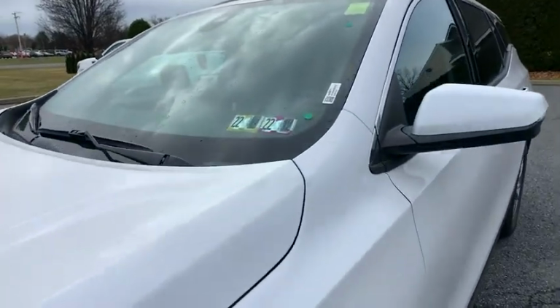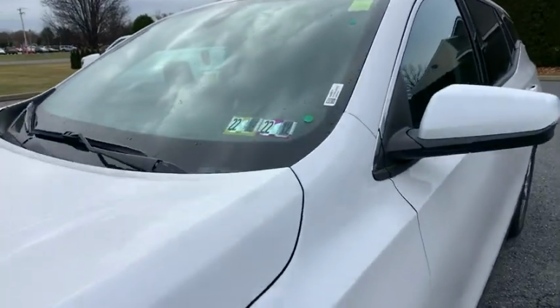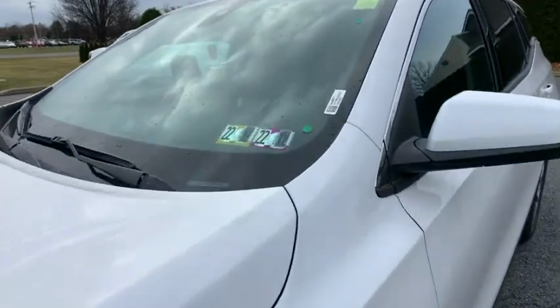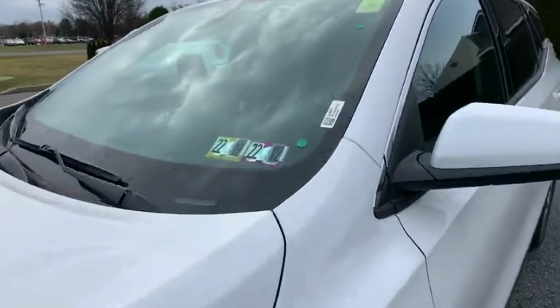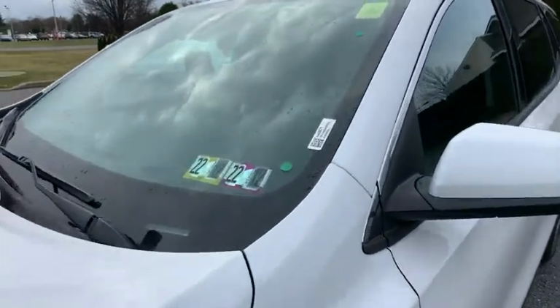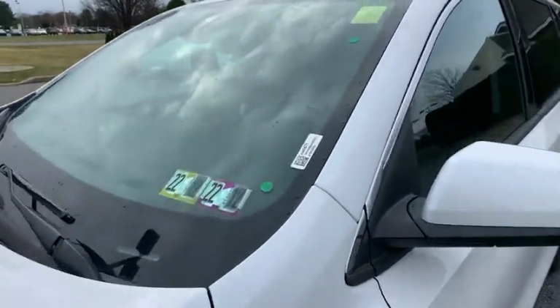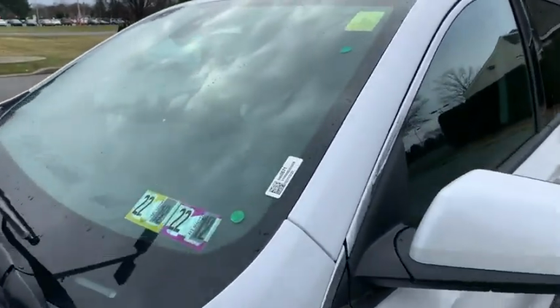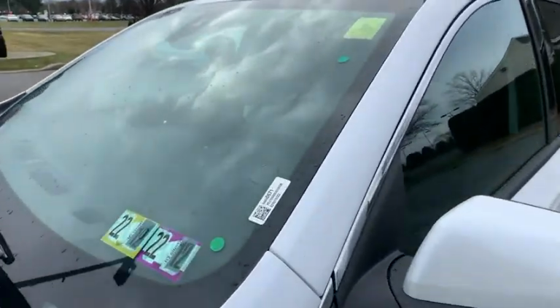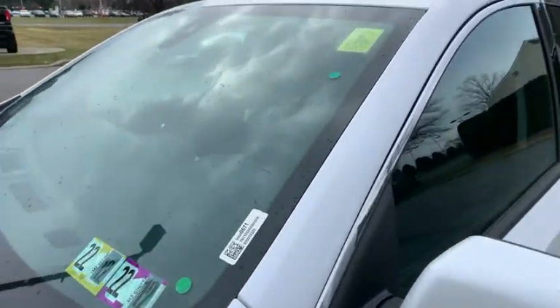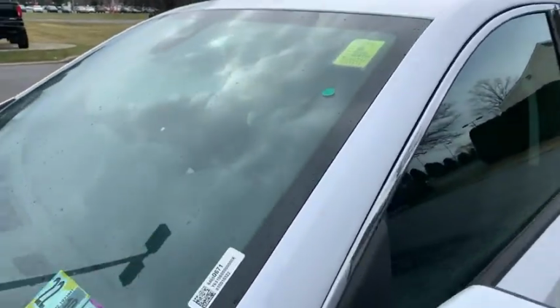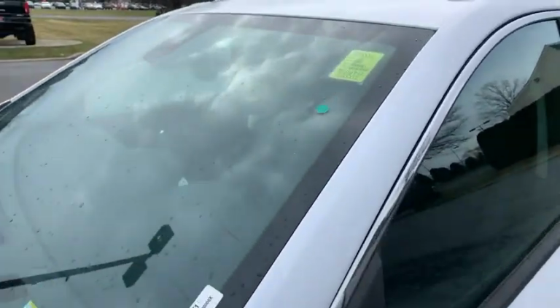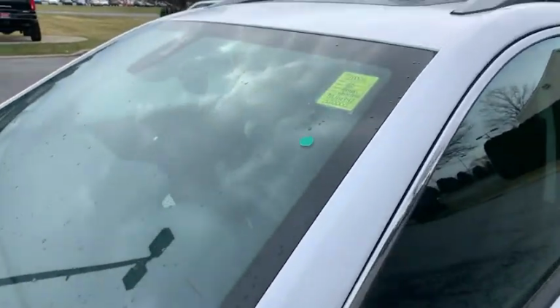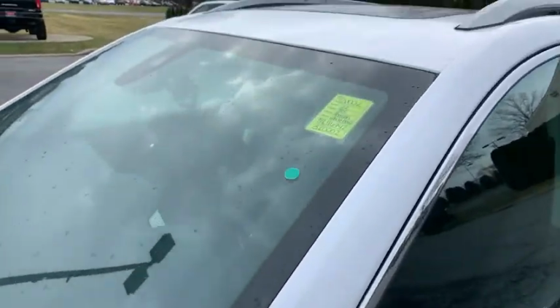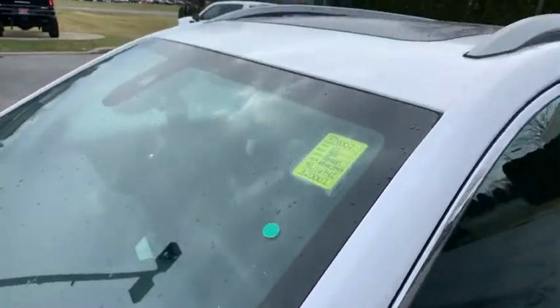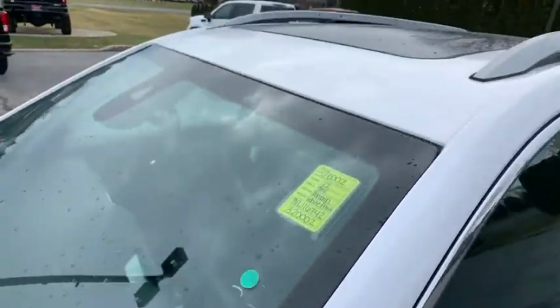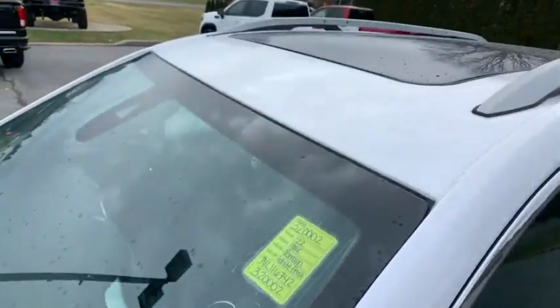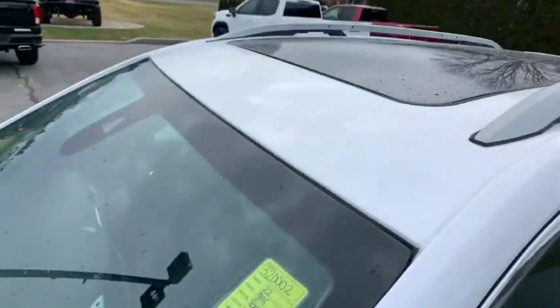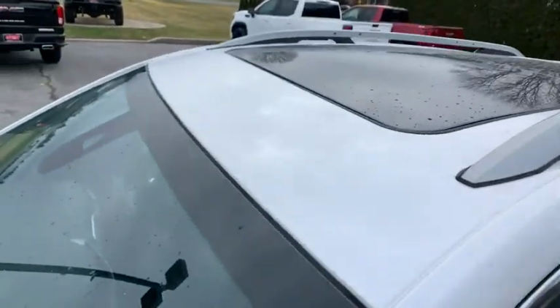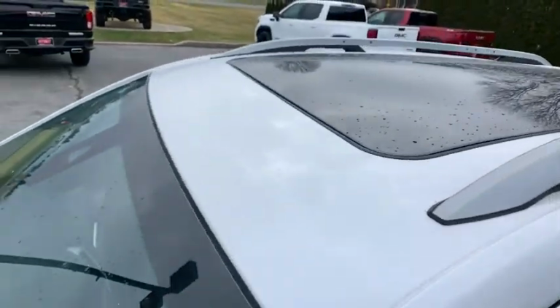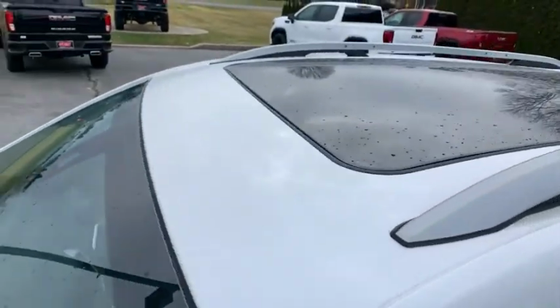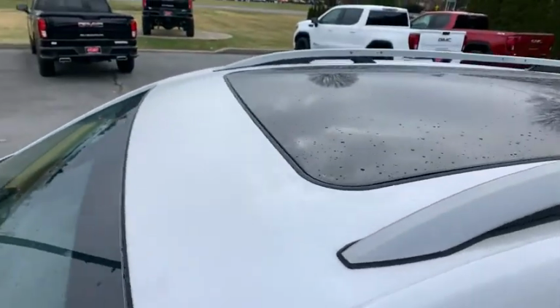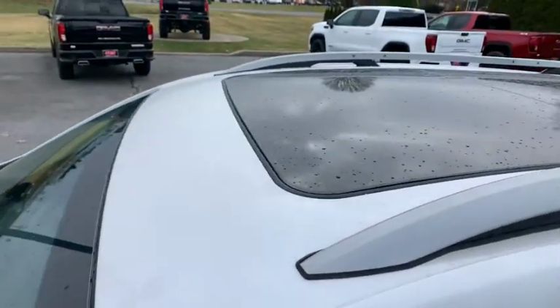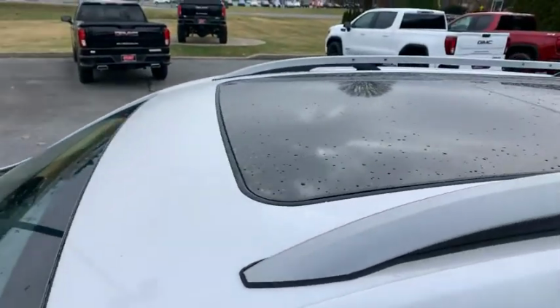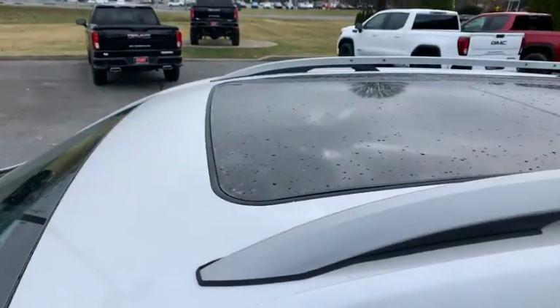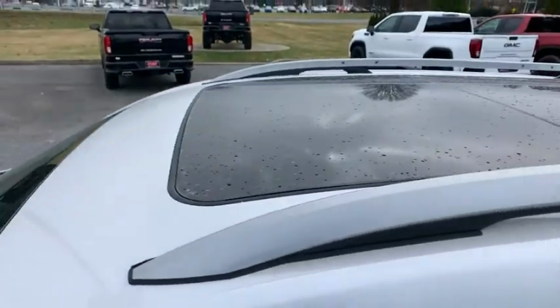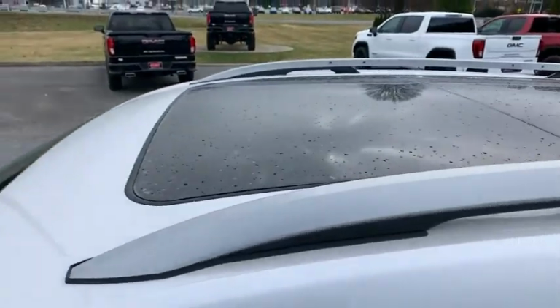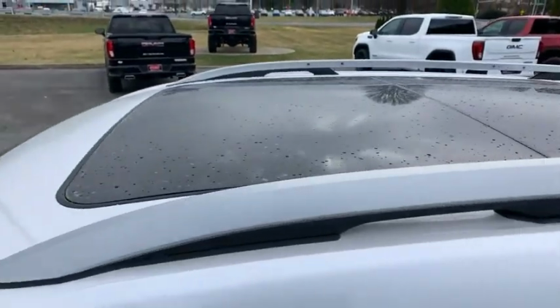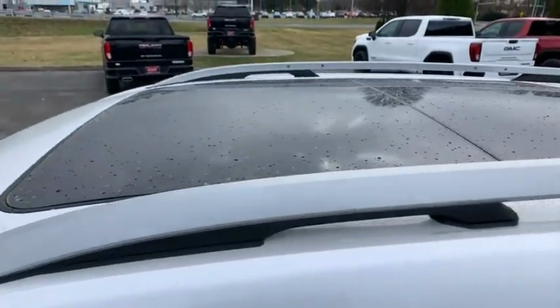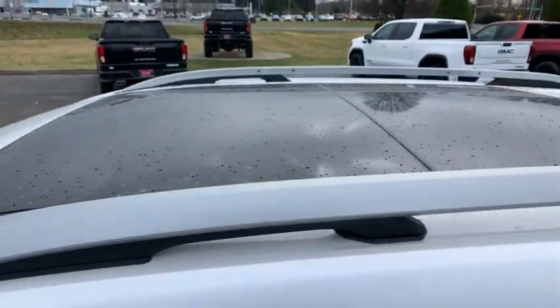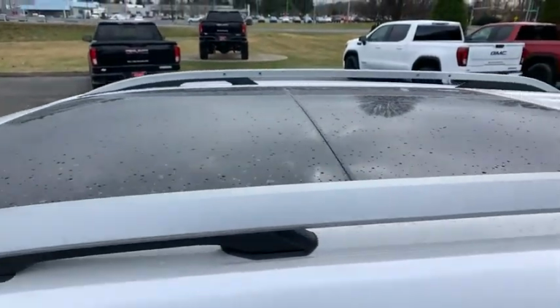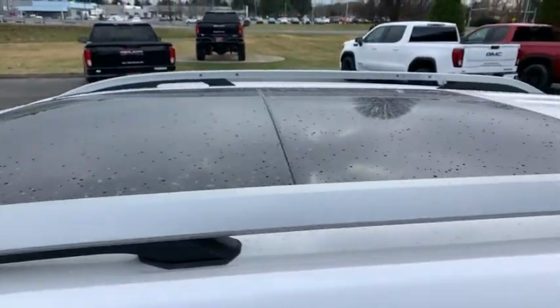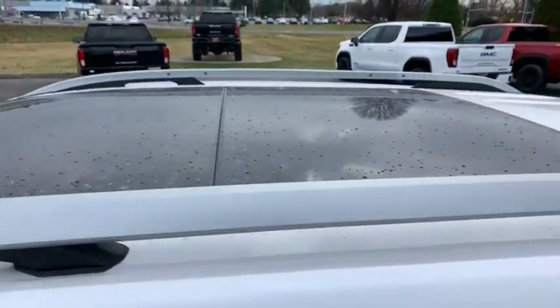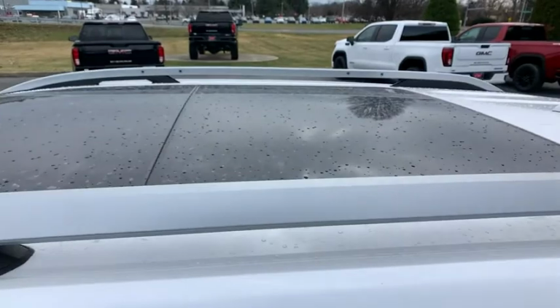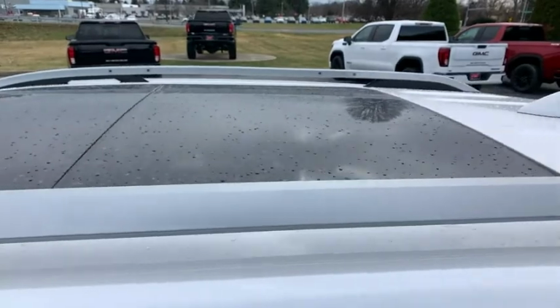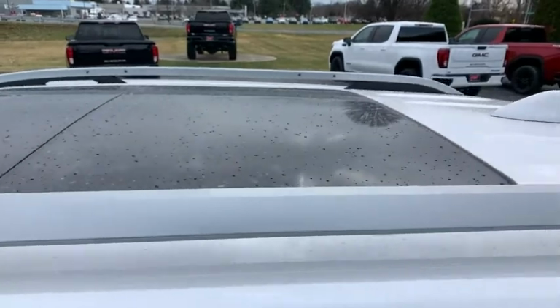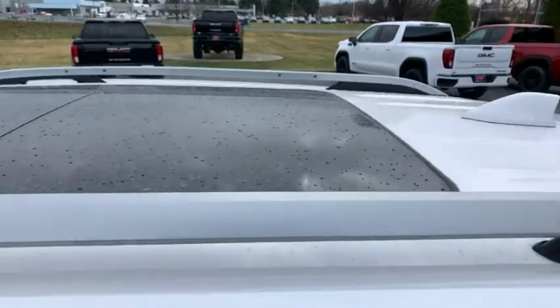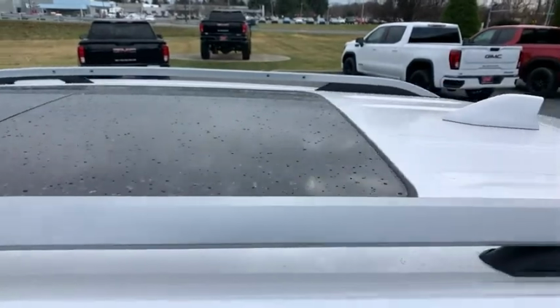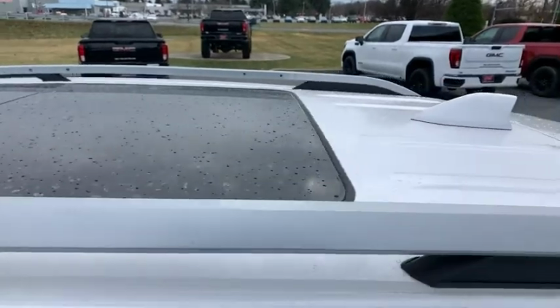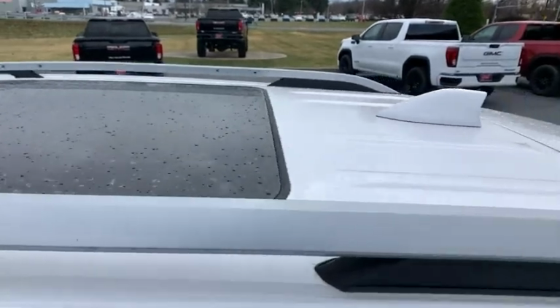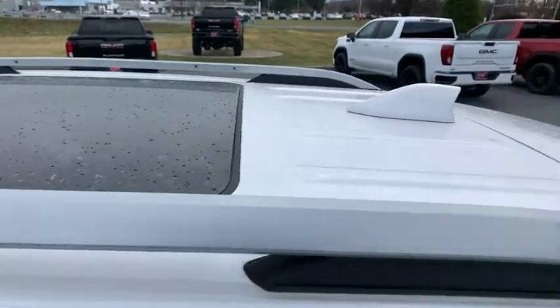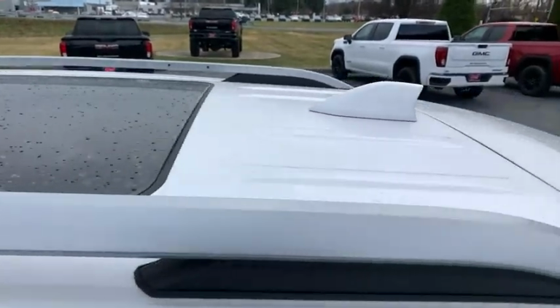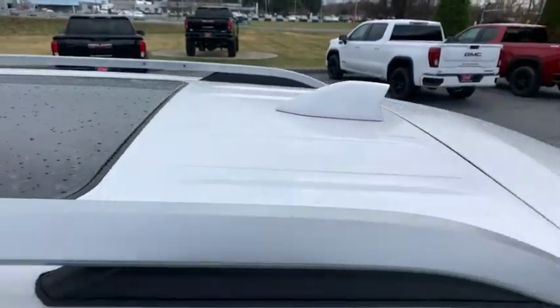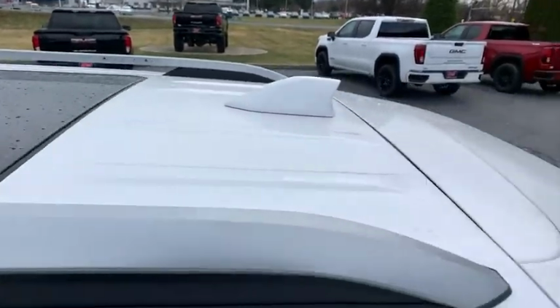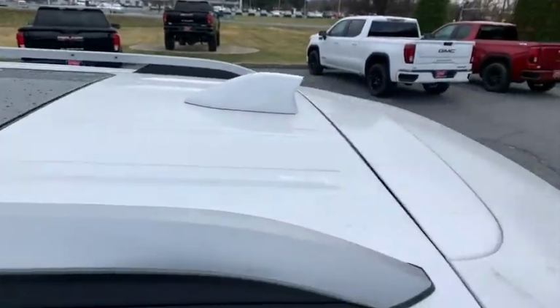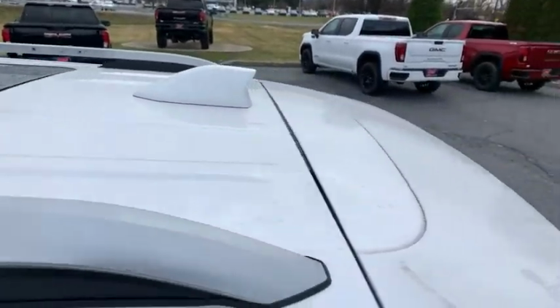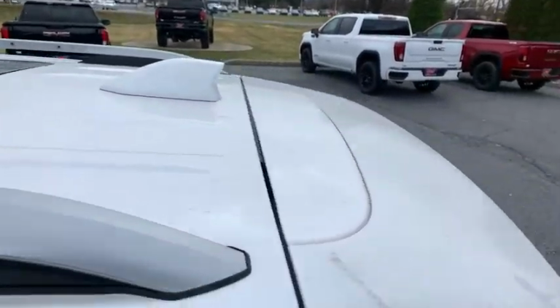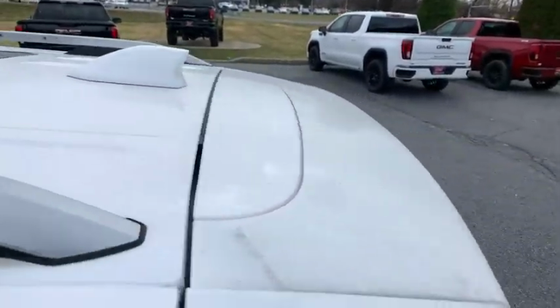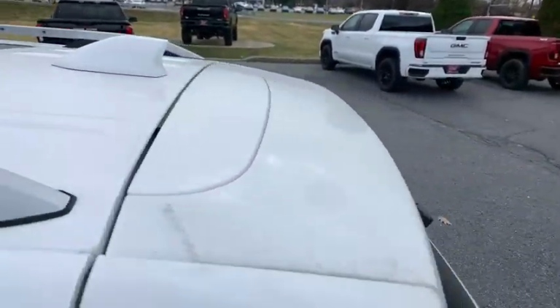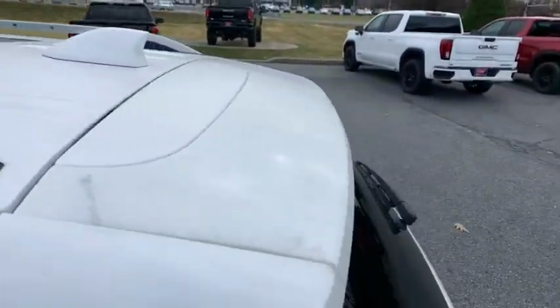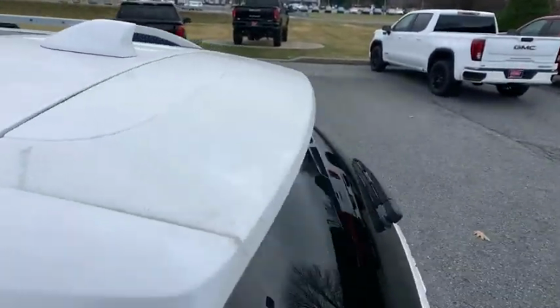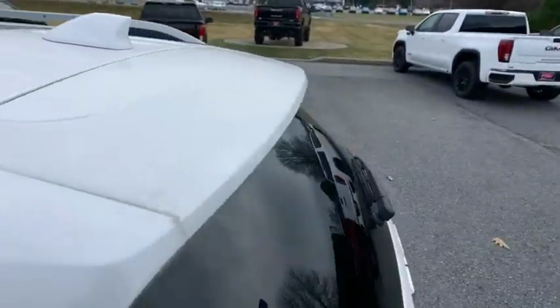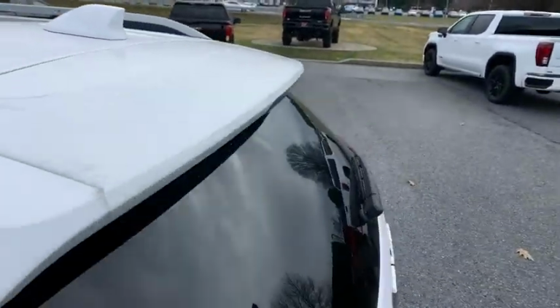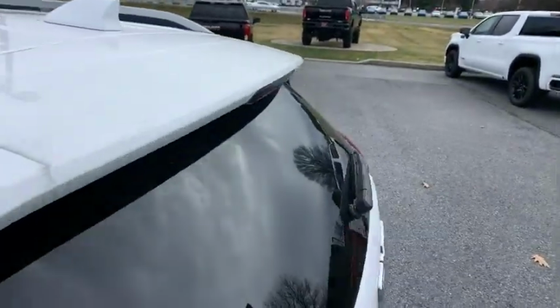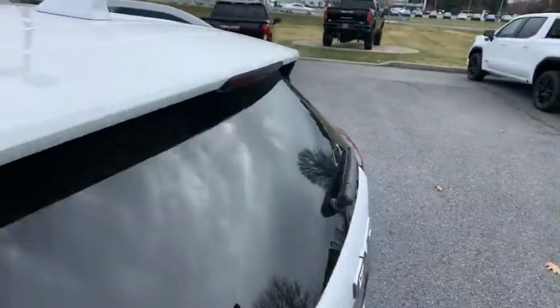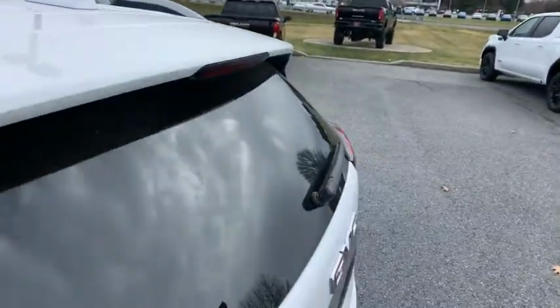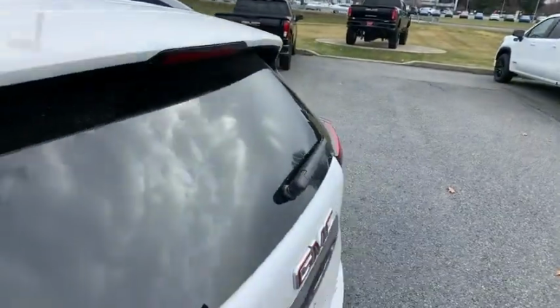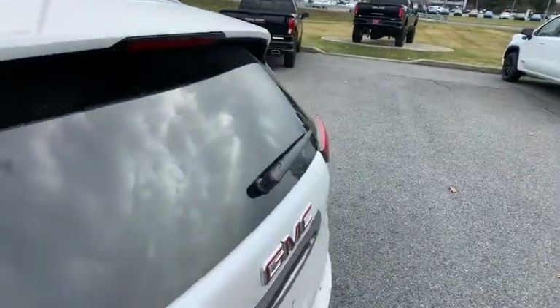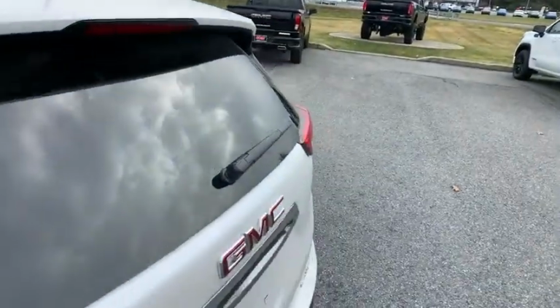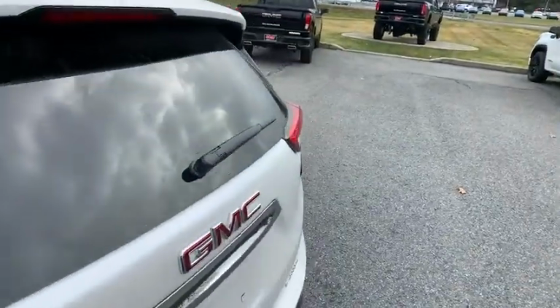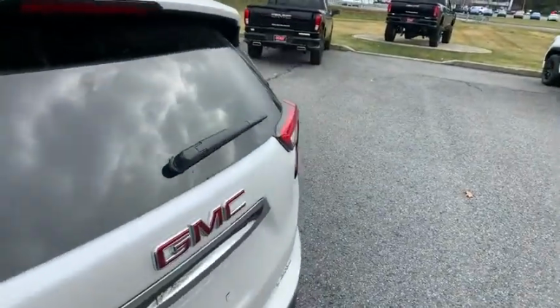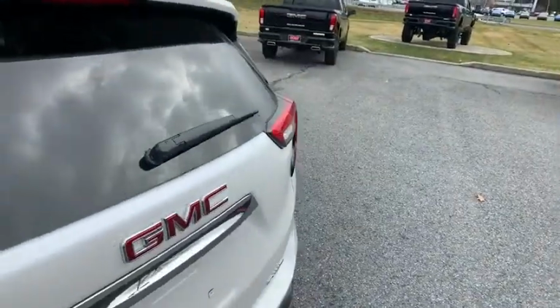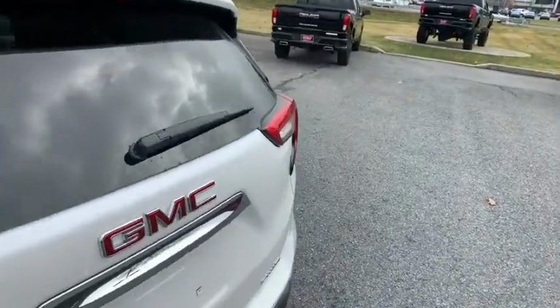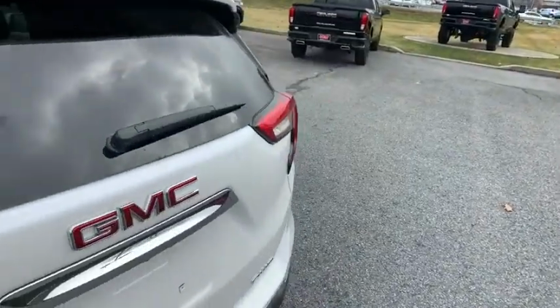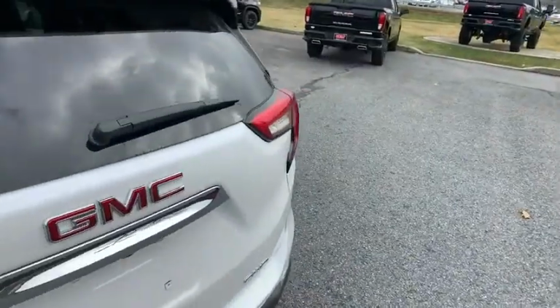Heated steering wheel, heated front seats, rear window defroster, security system, power windows, brake assist, tachometer.